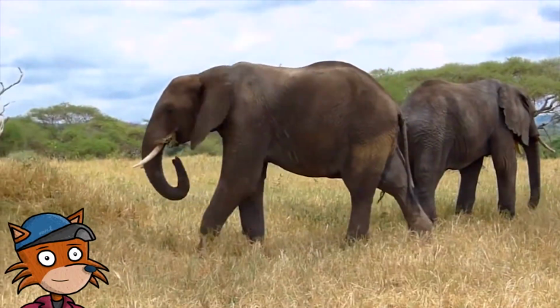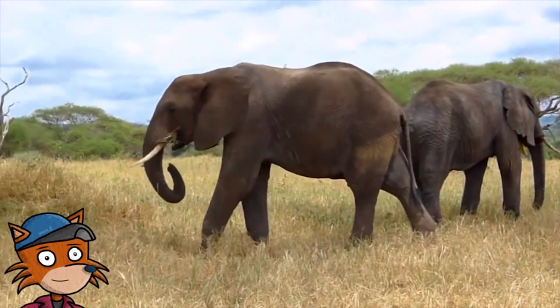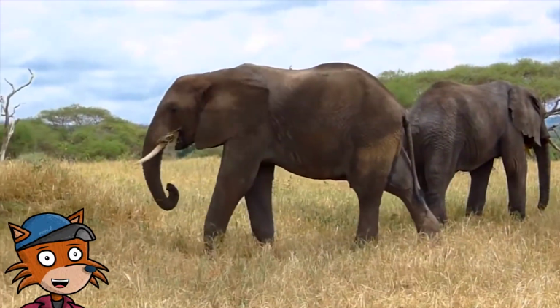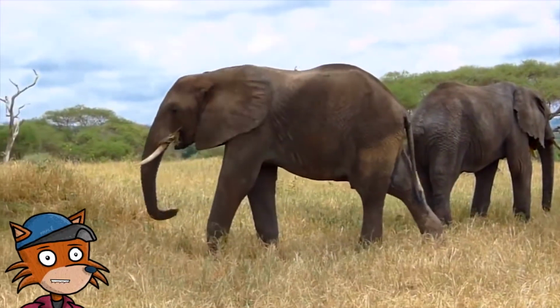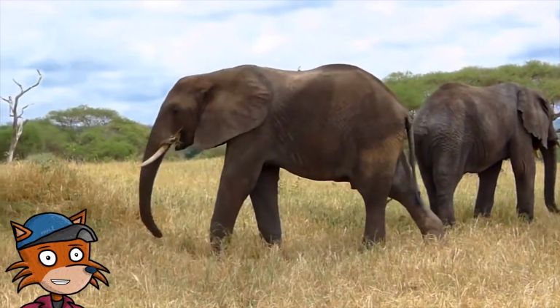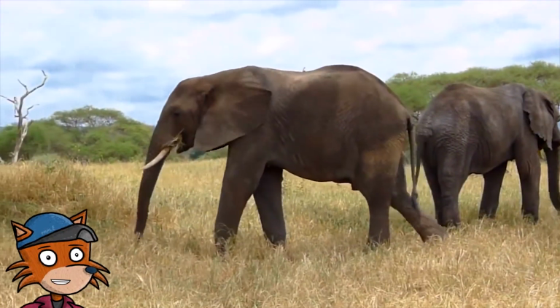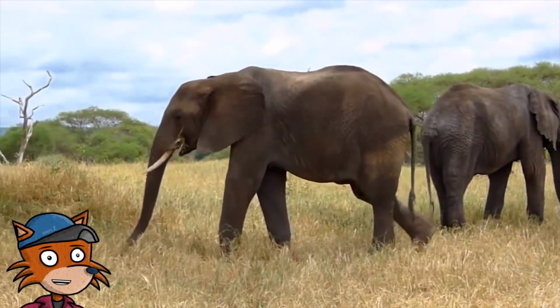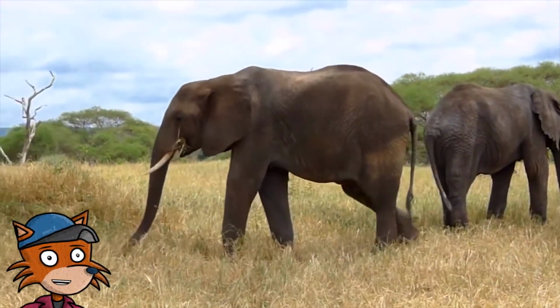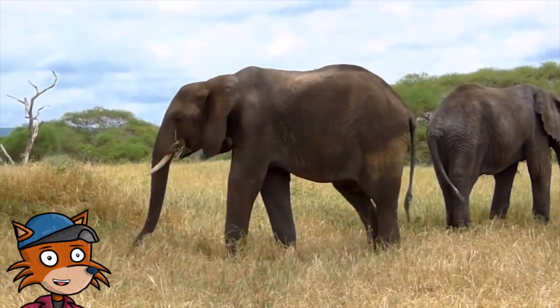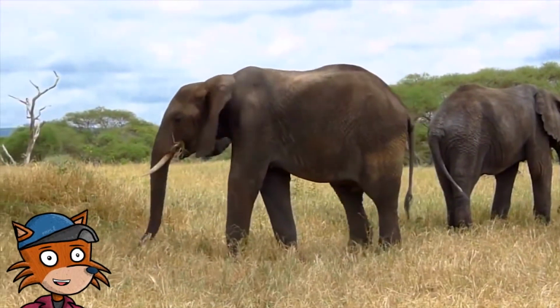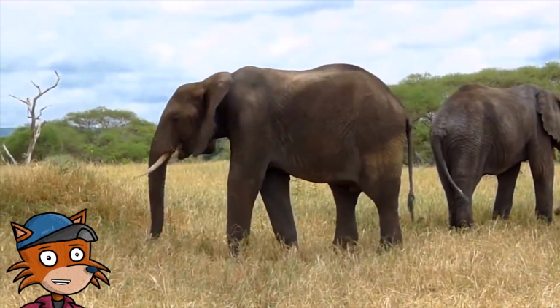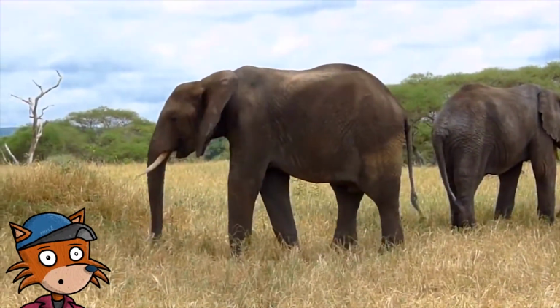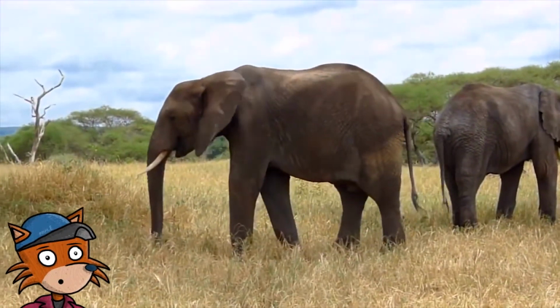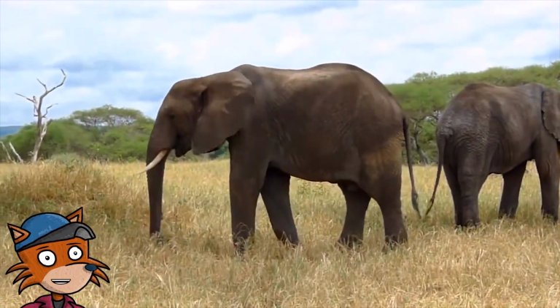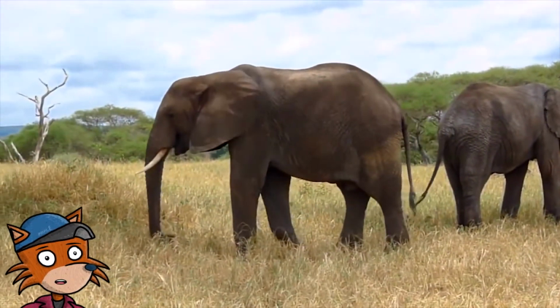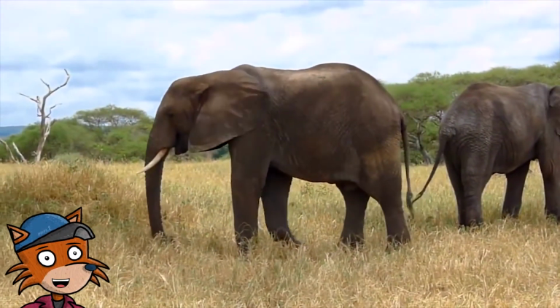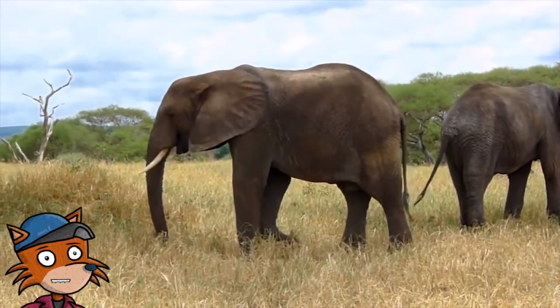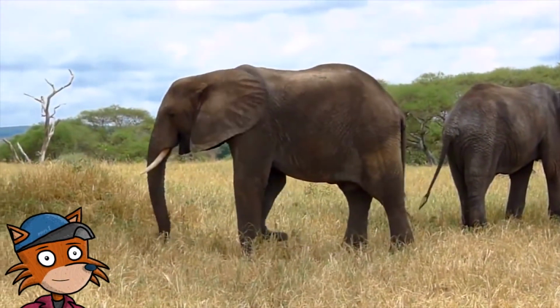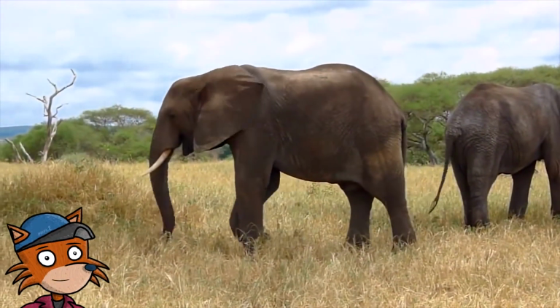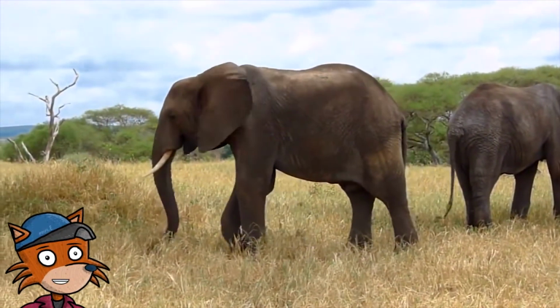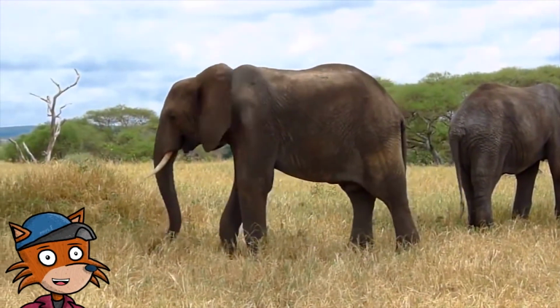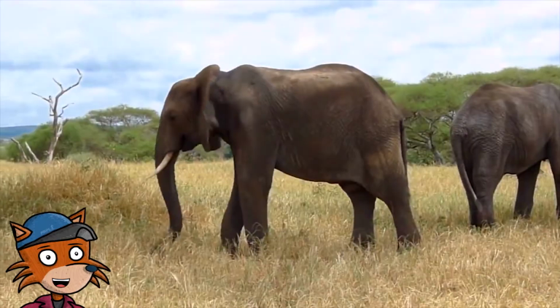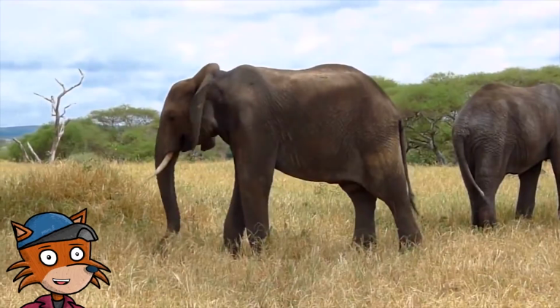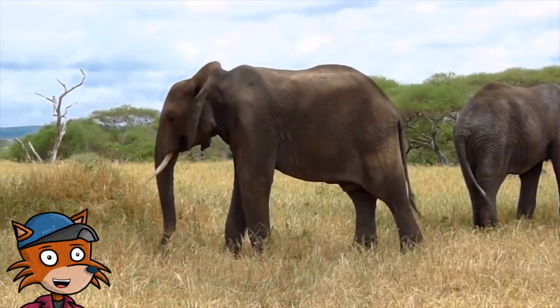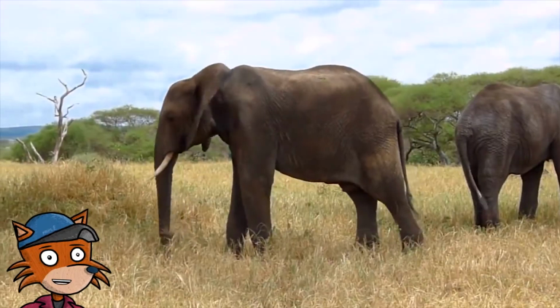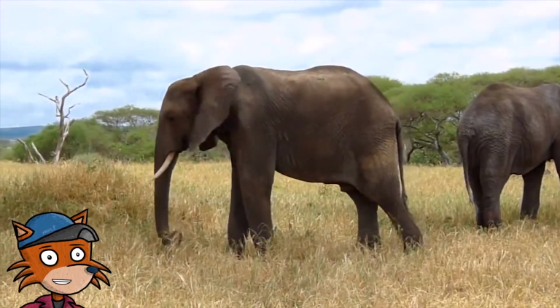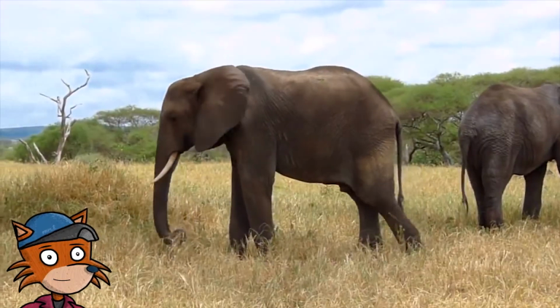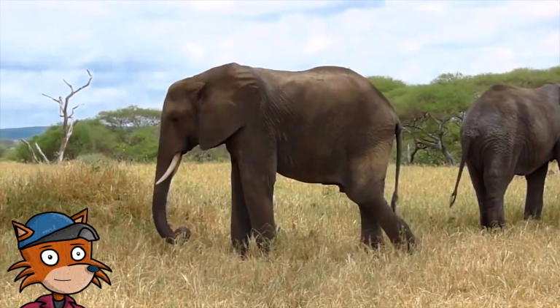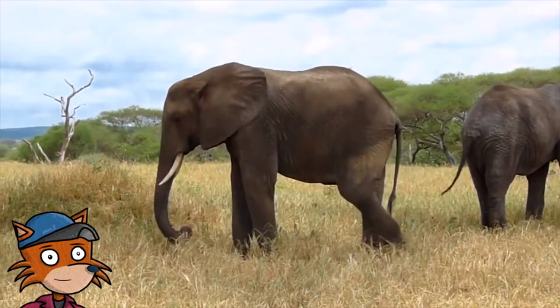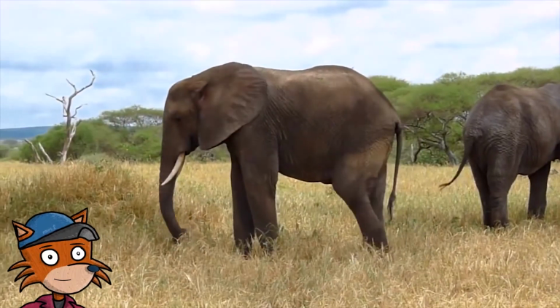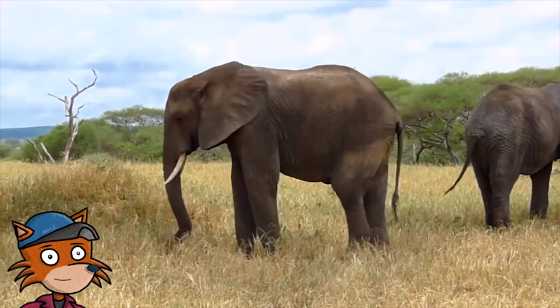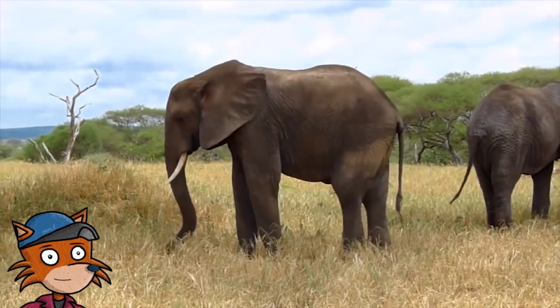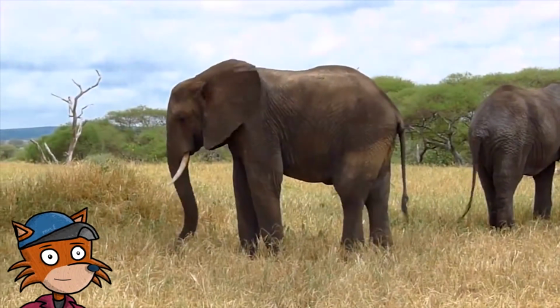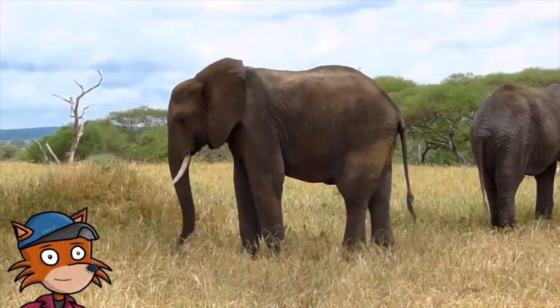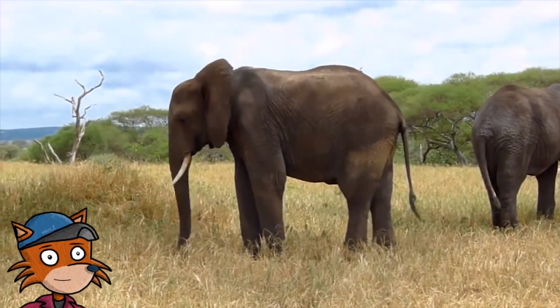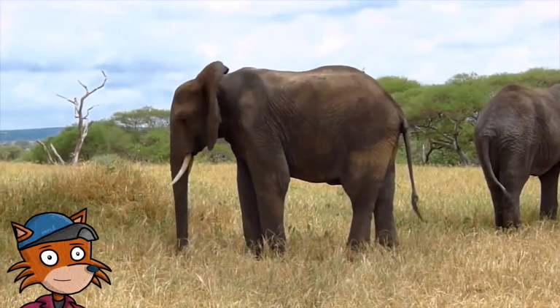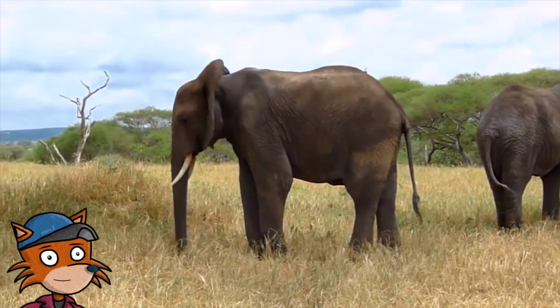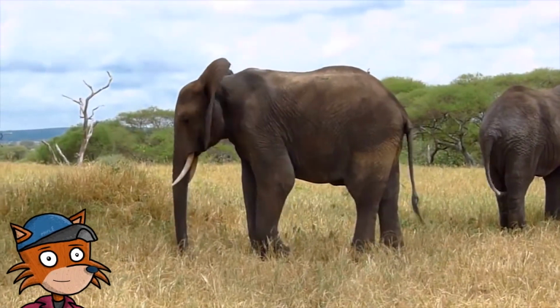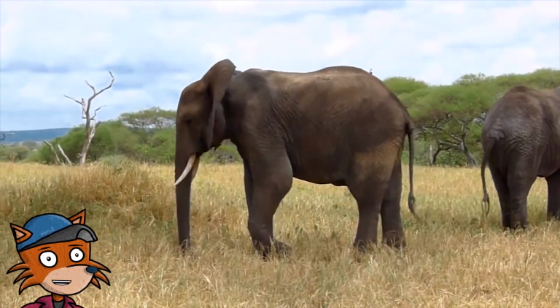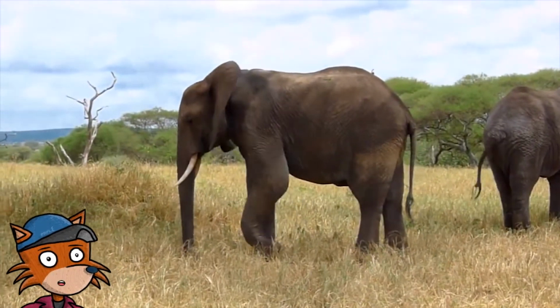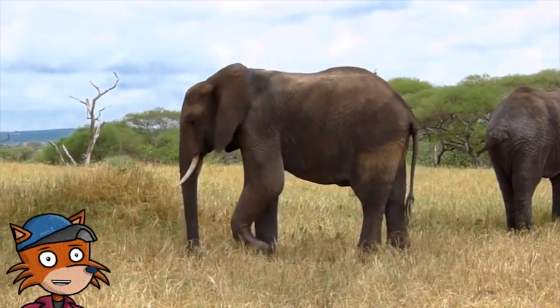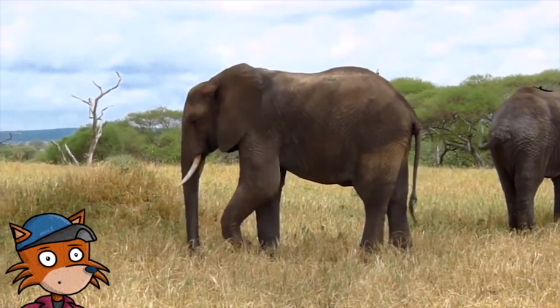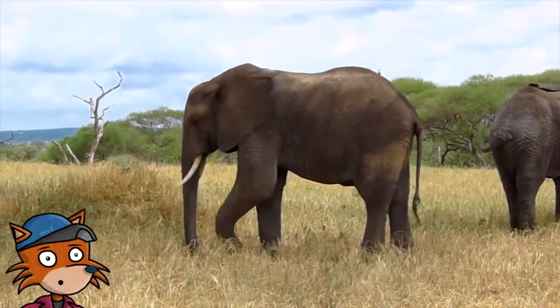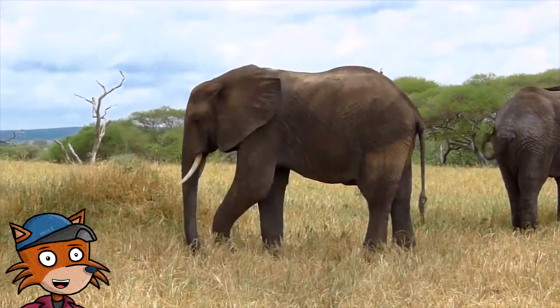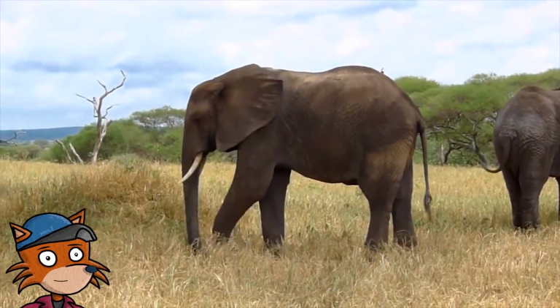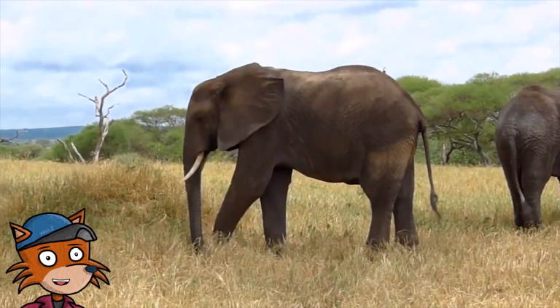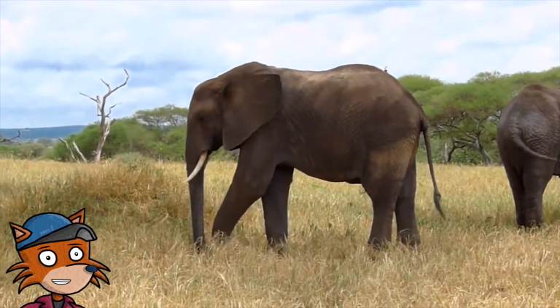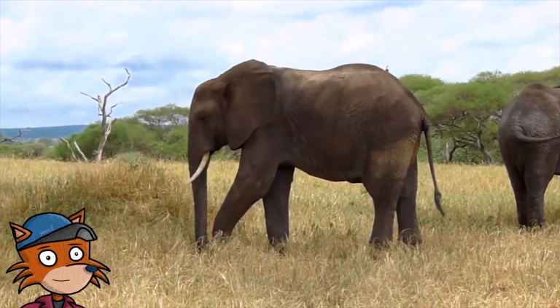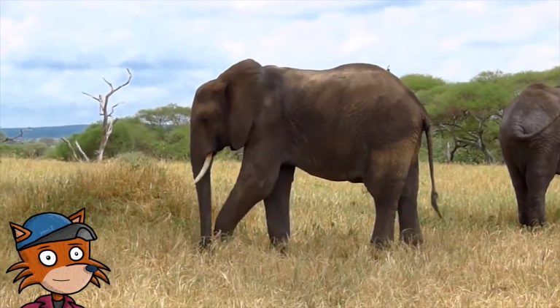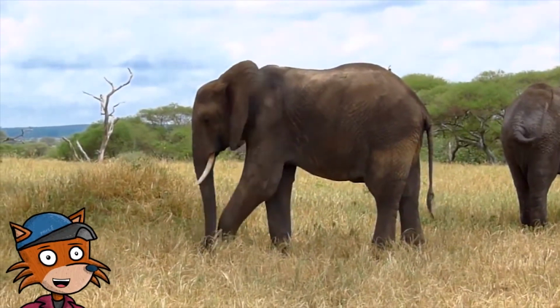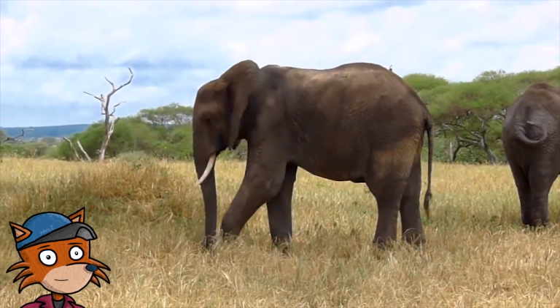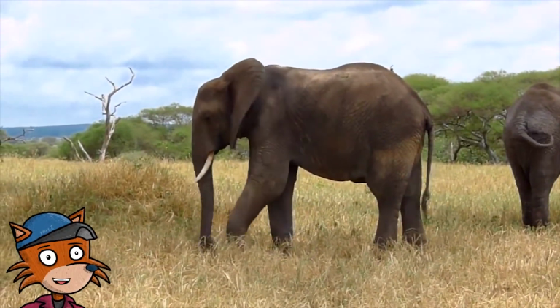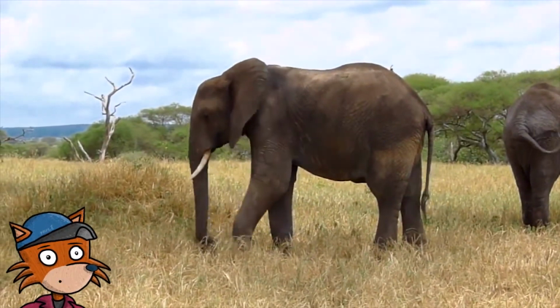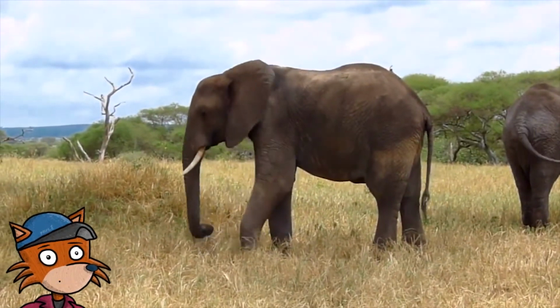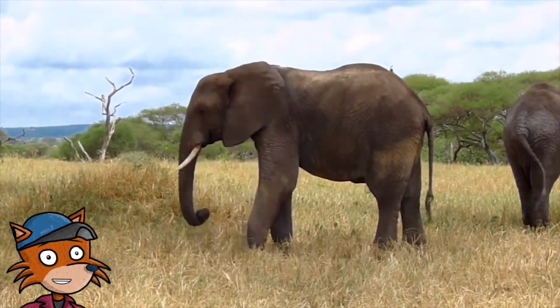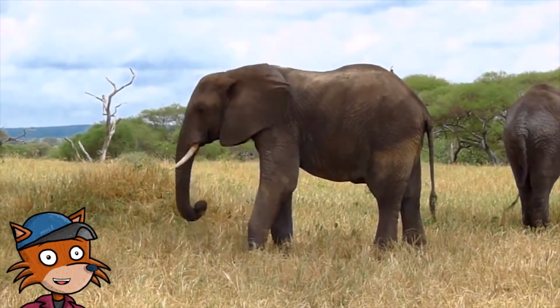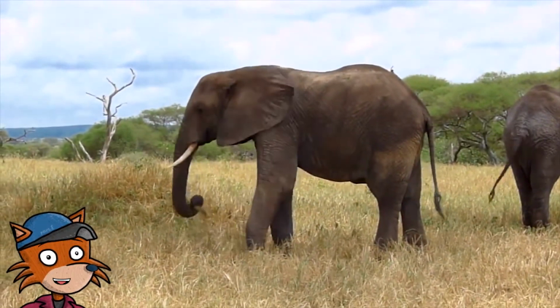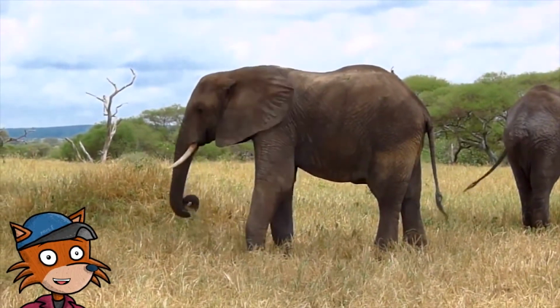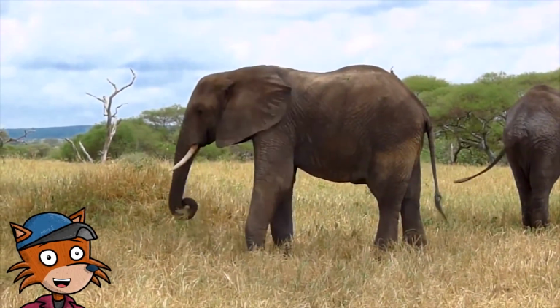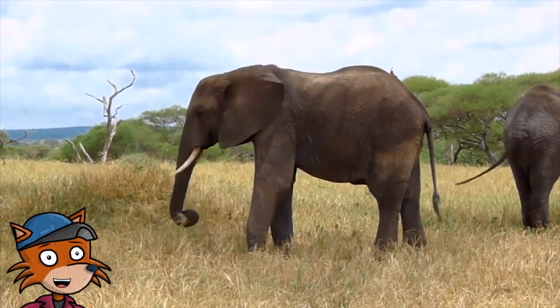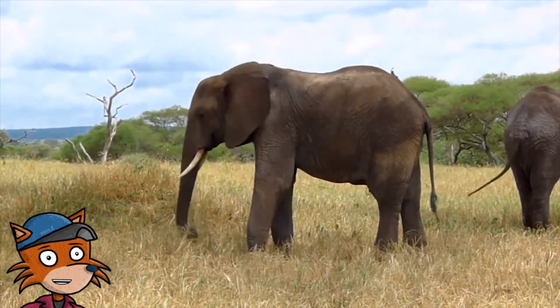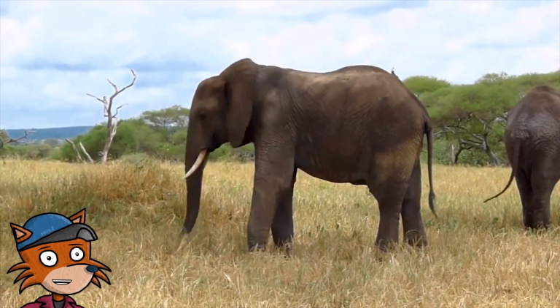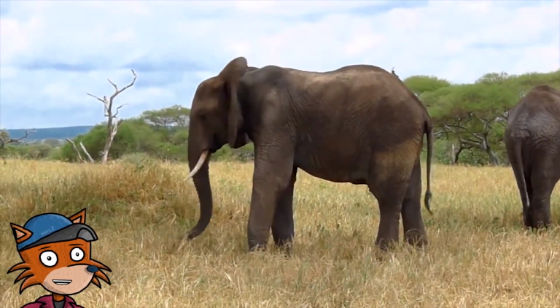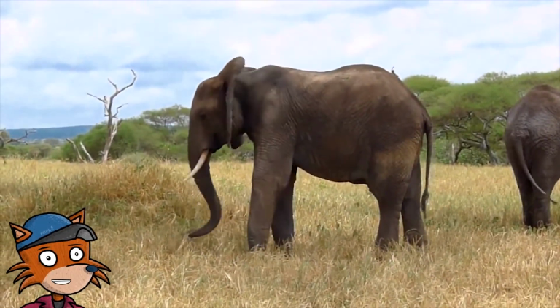Elephants typically live in very hot, dry climates. They are huge animals and produce a lot of body heat.